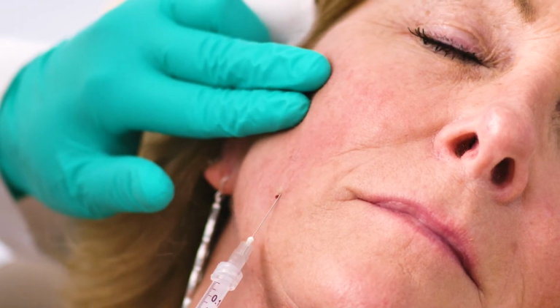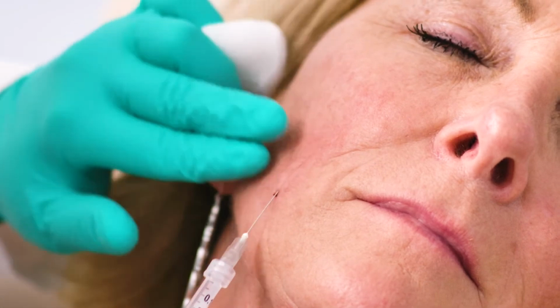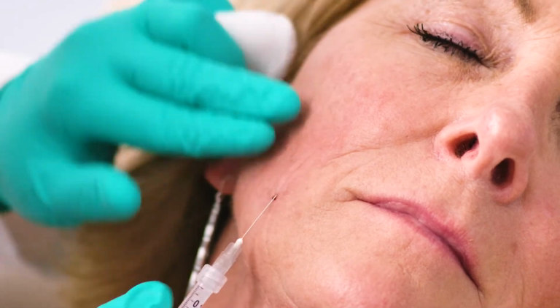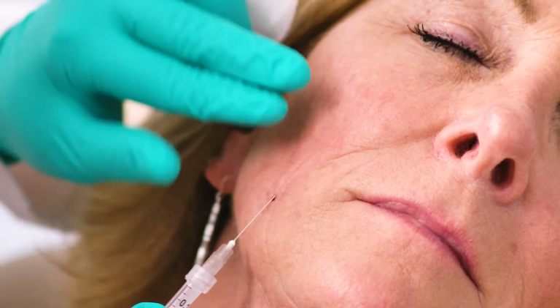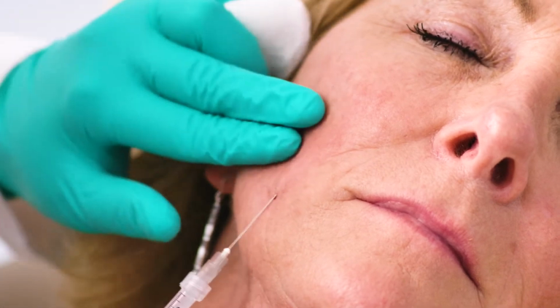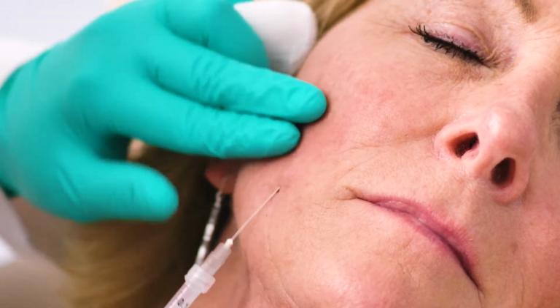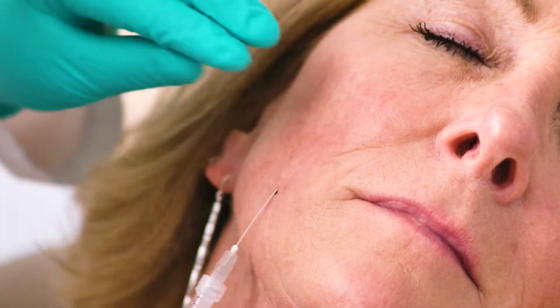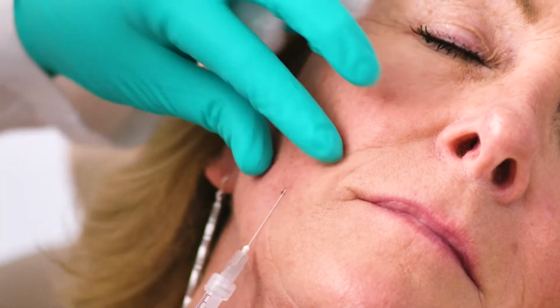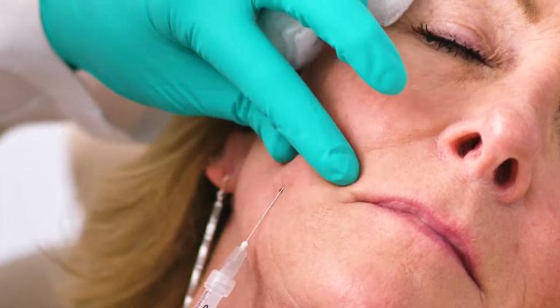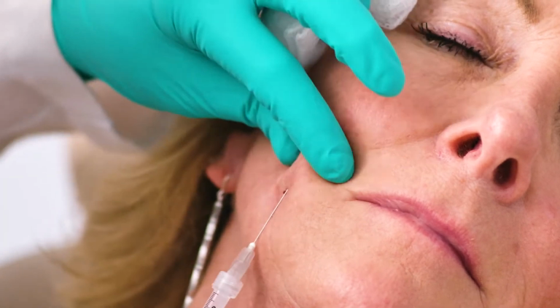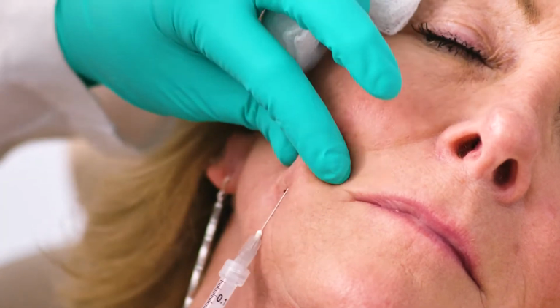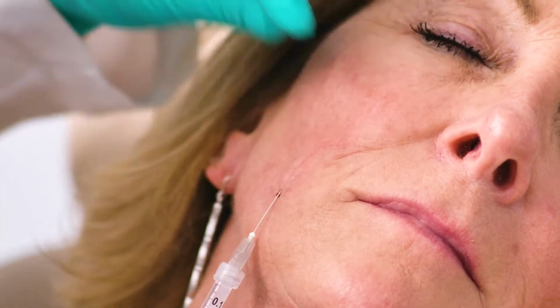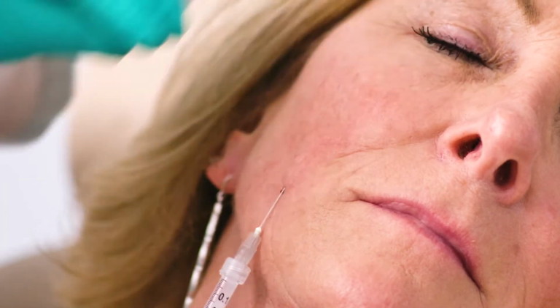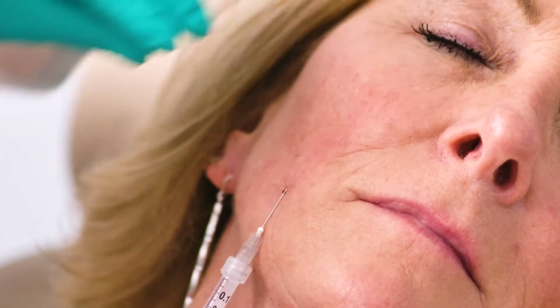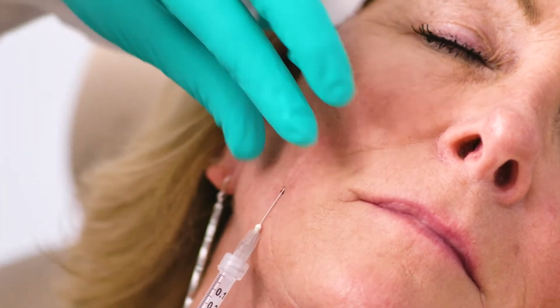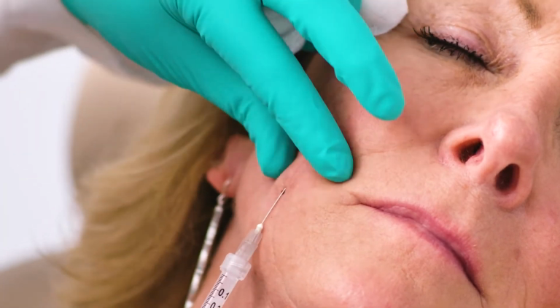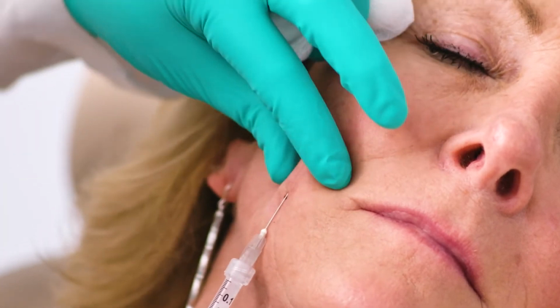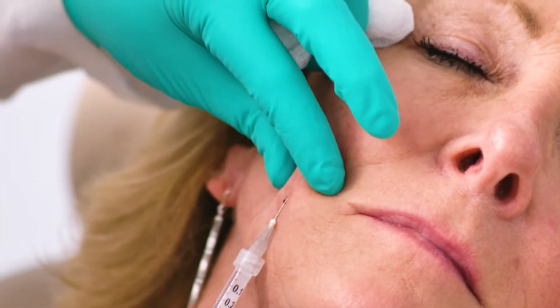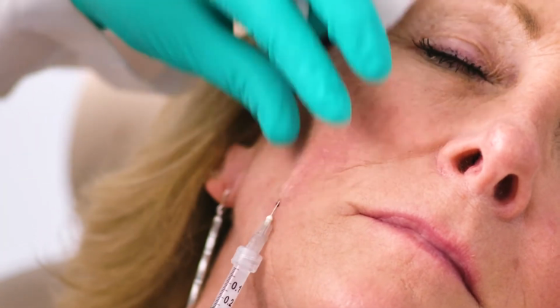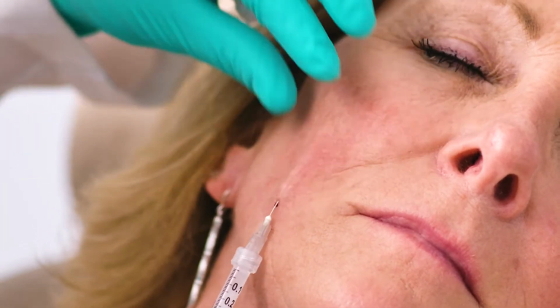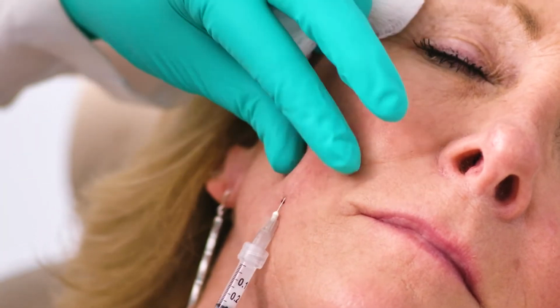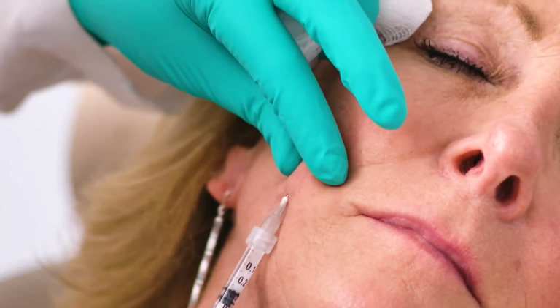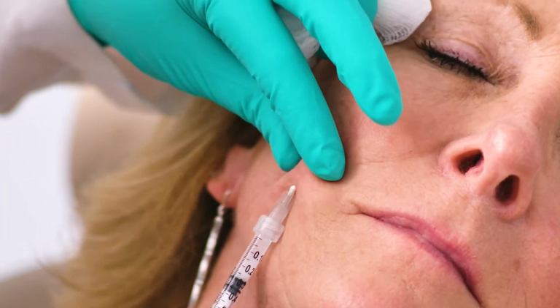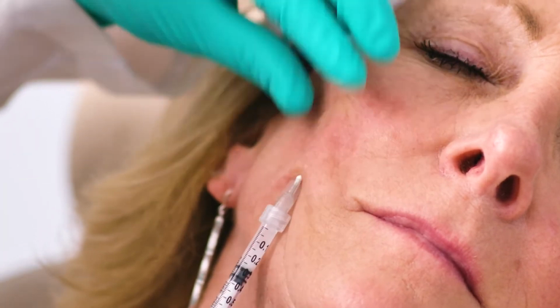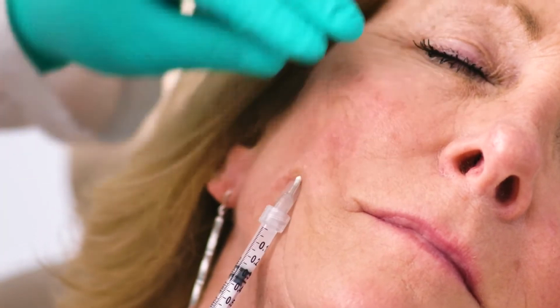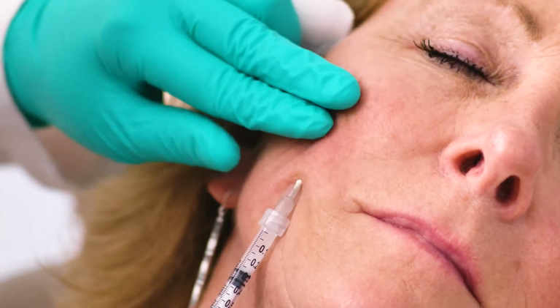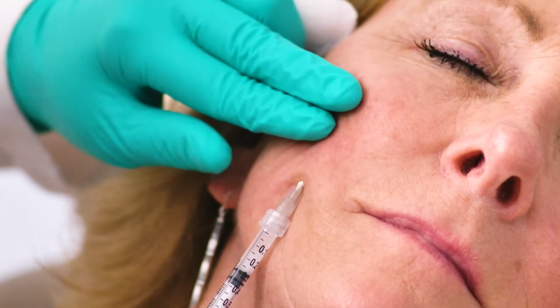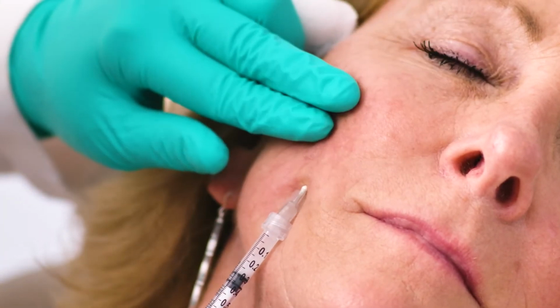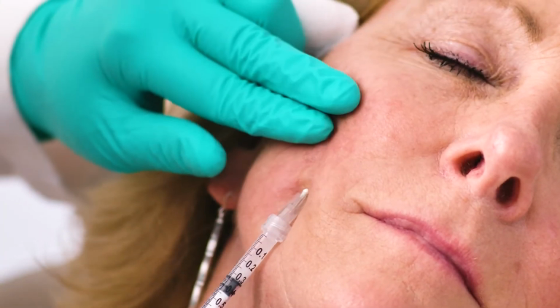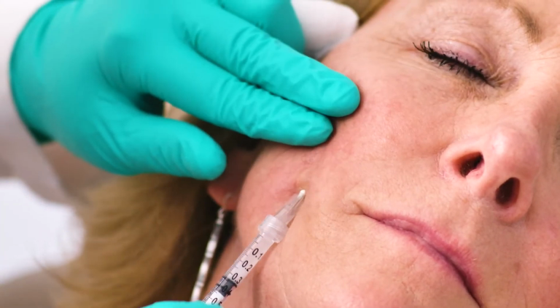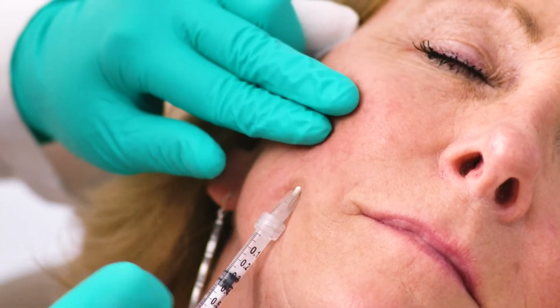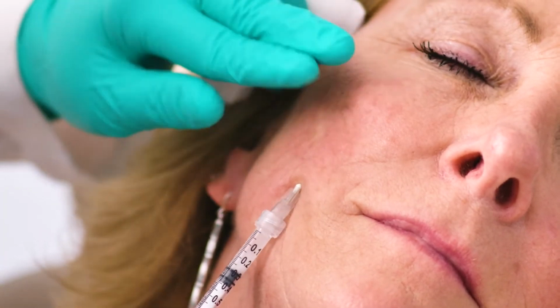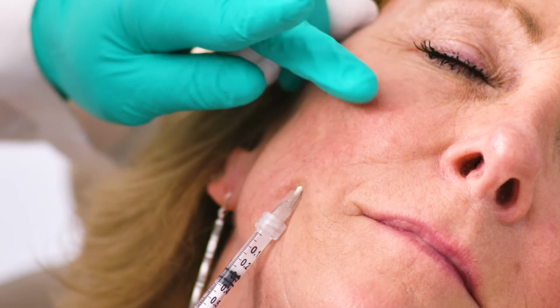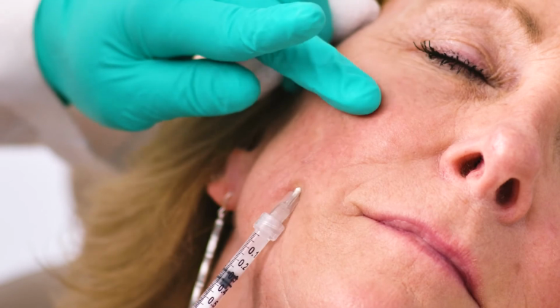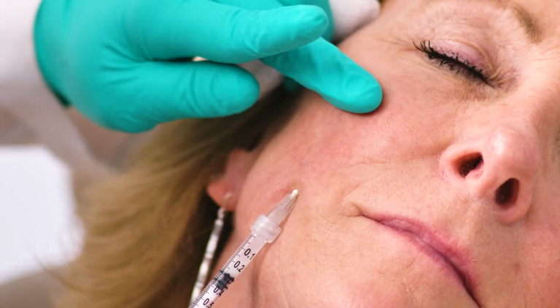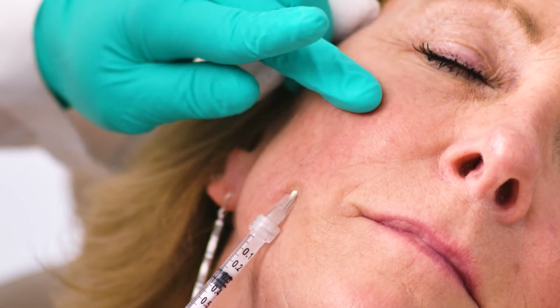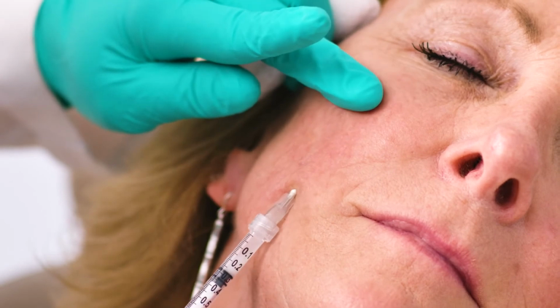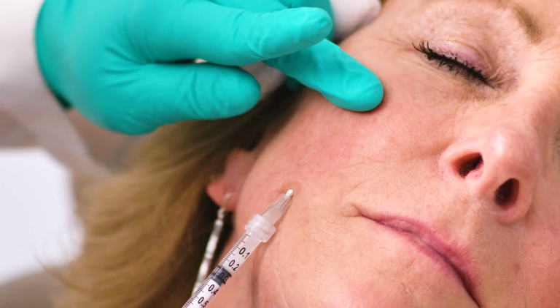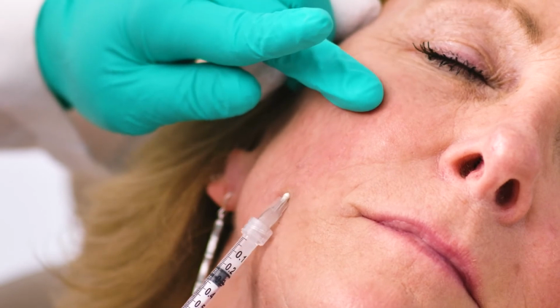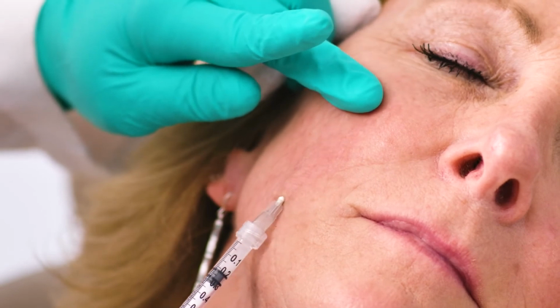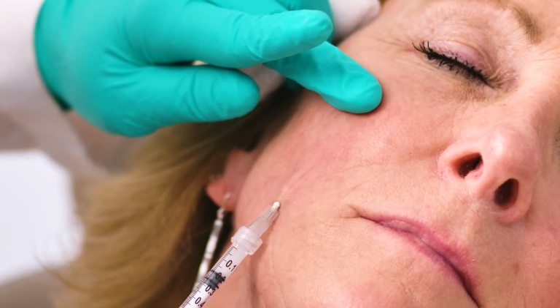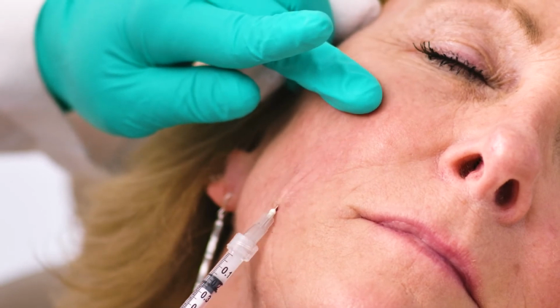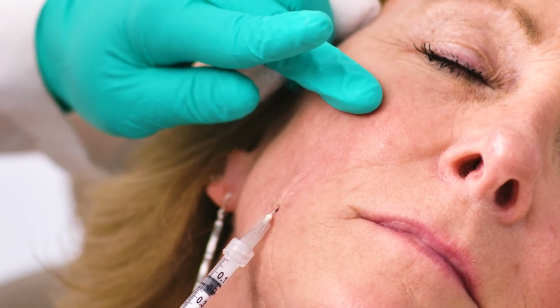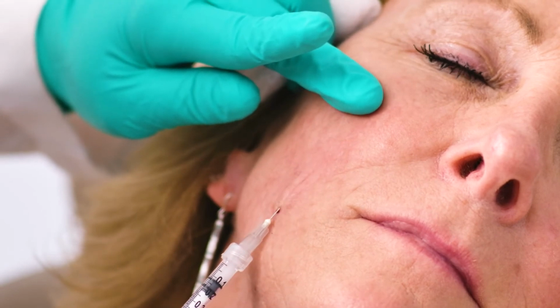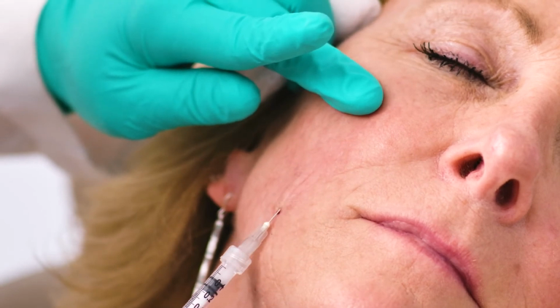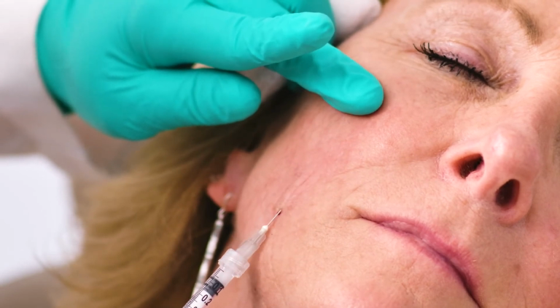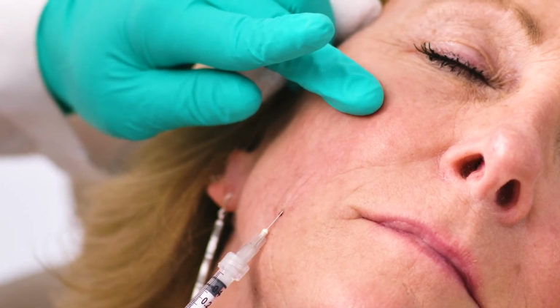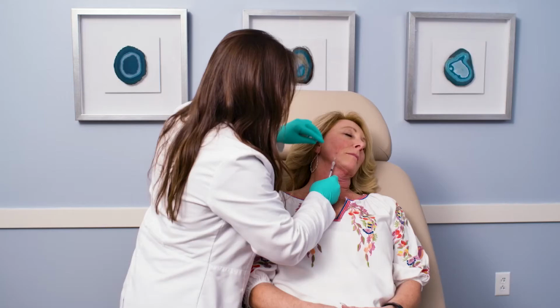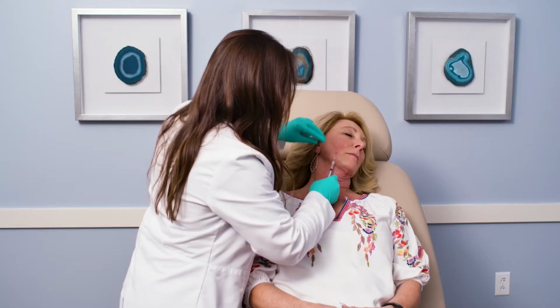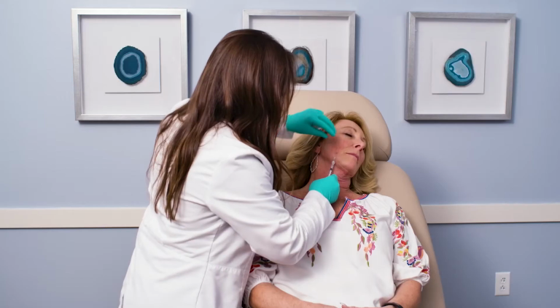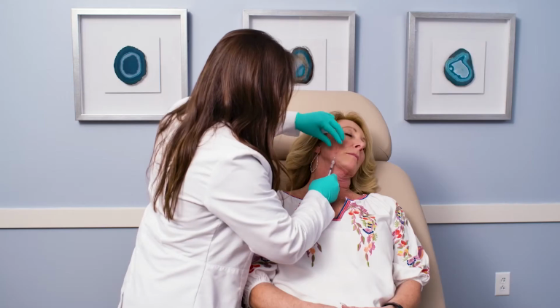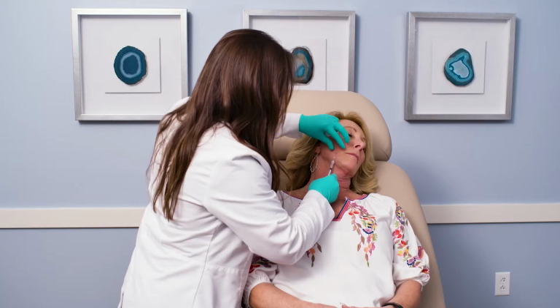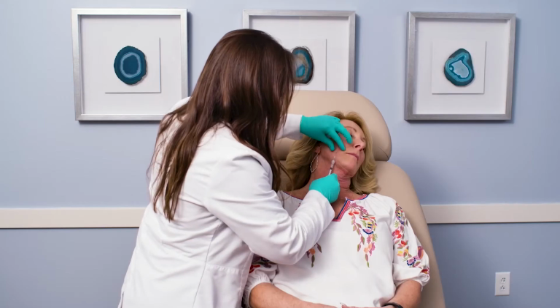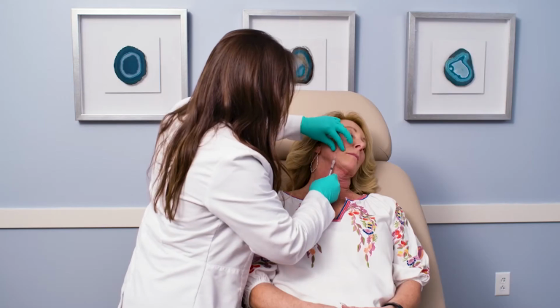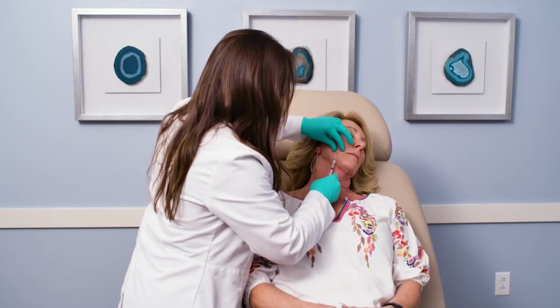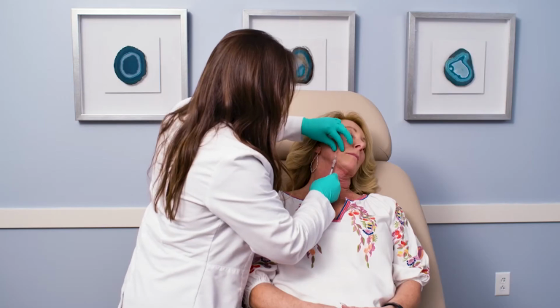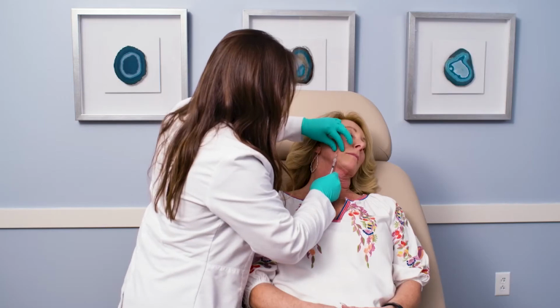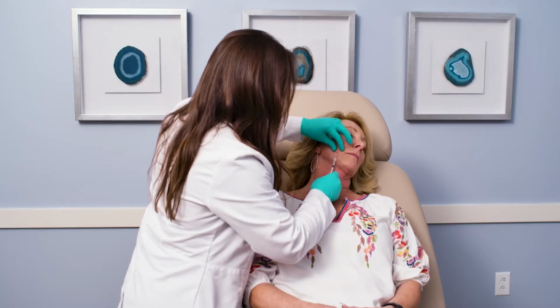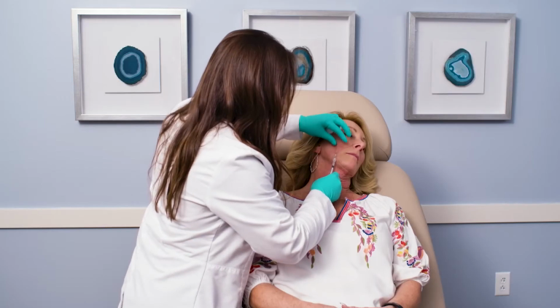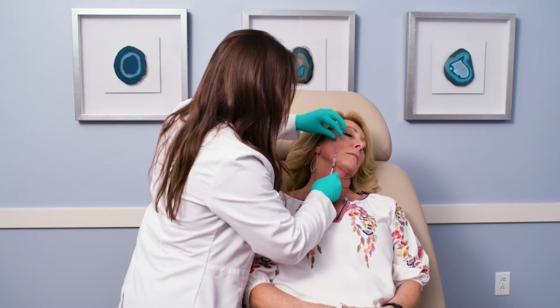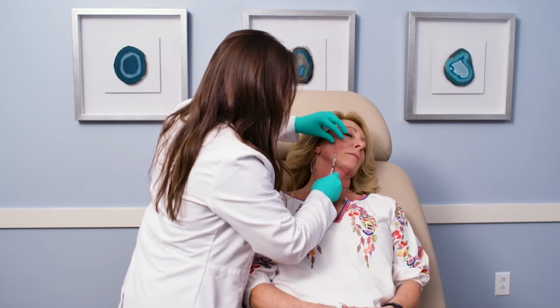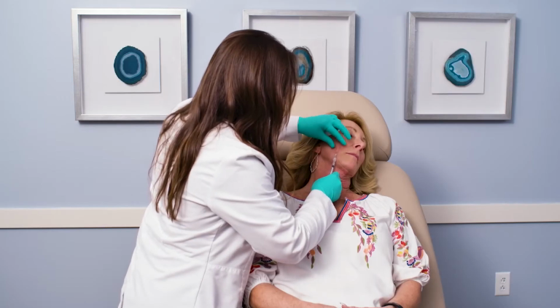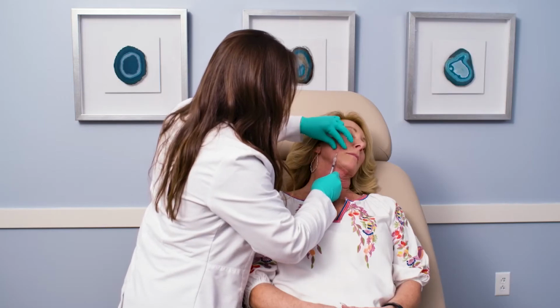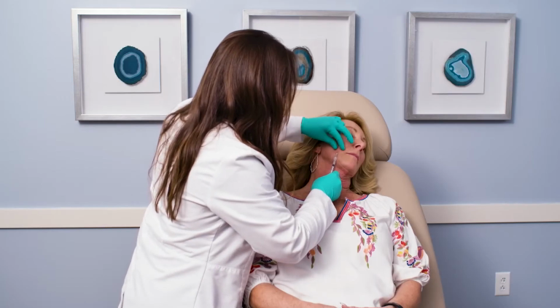Today with Ms. Dawn we're just putting in one vial. This is her second Sculptra treatment and she's already seeing some results from the treatment about six weeks ago.